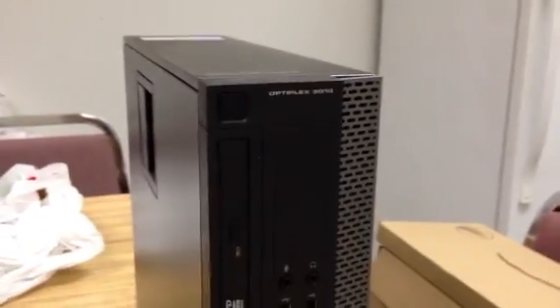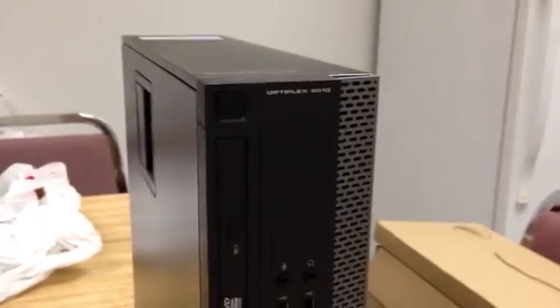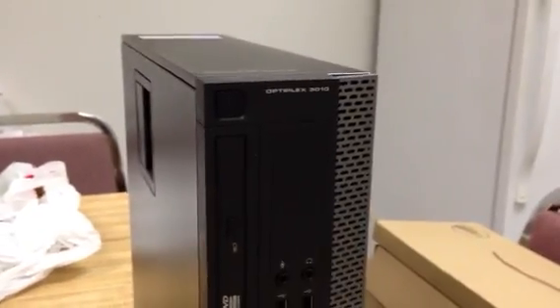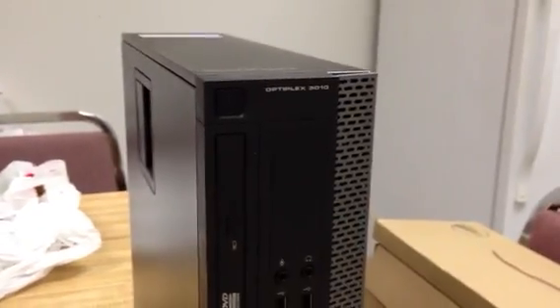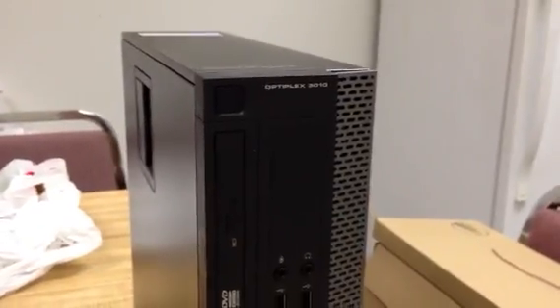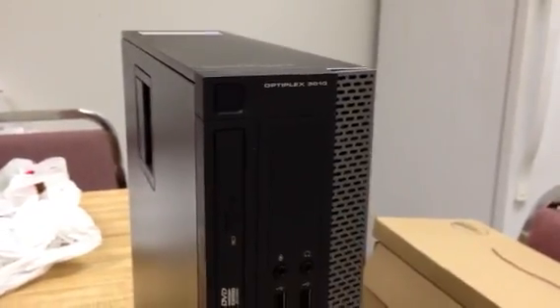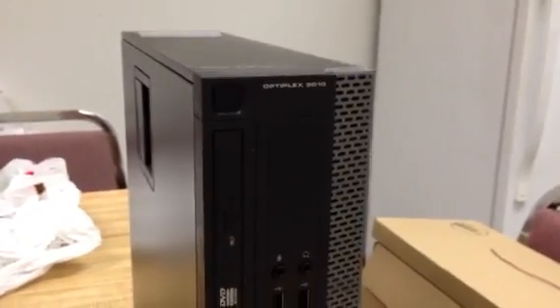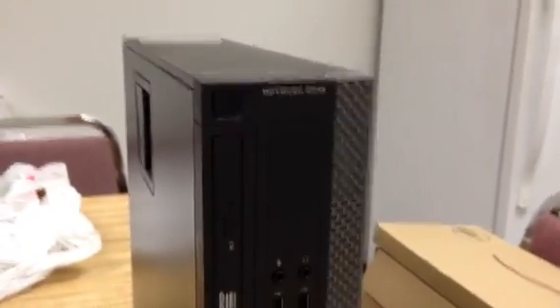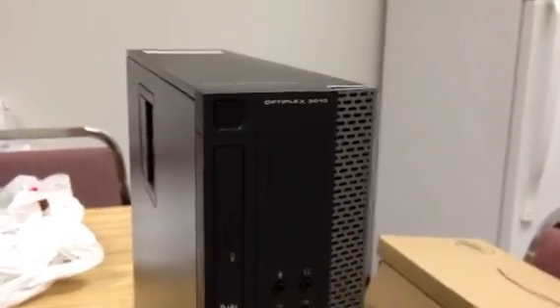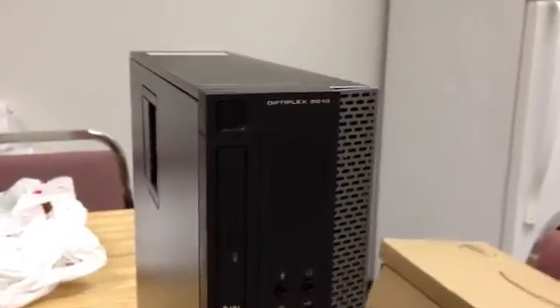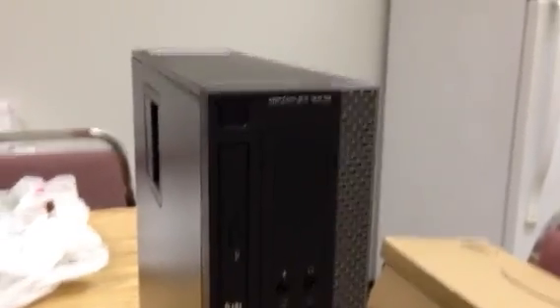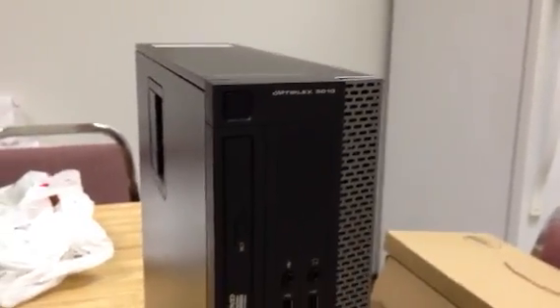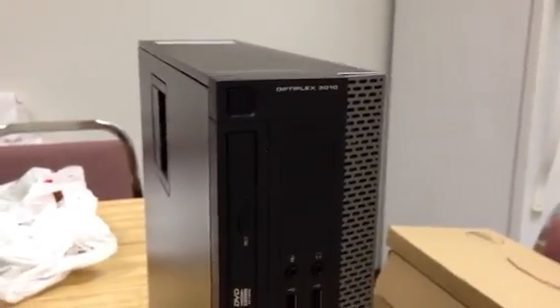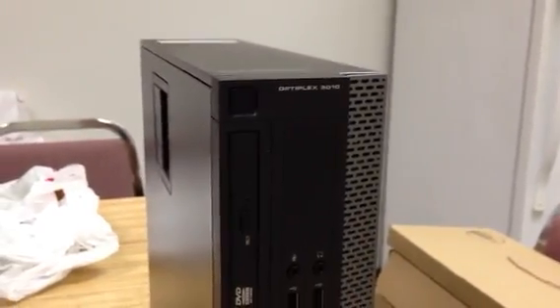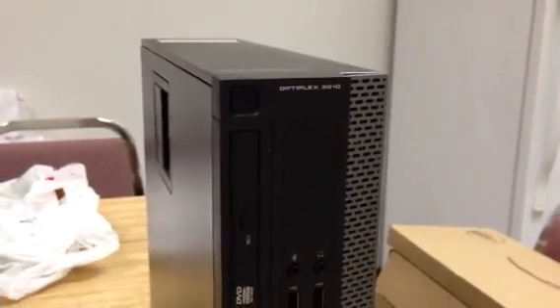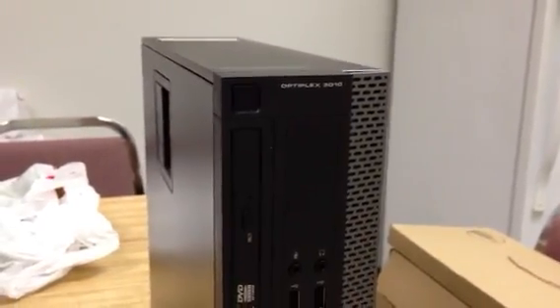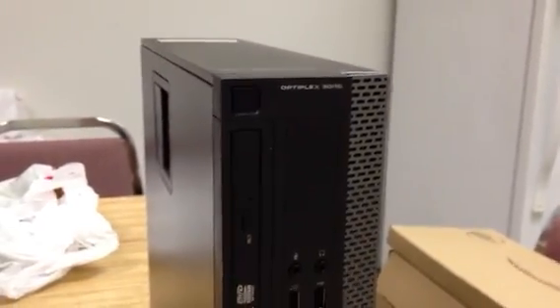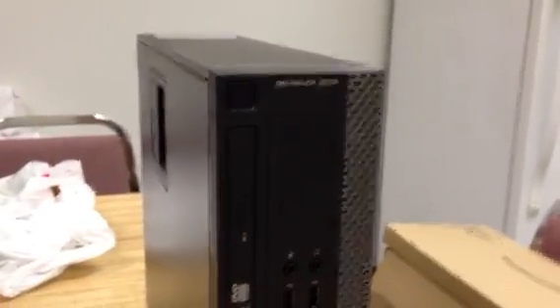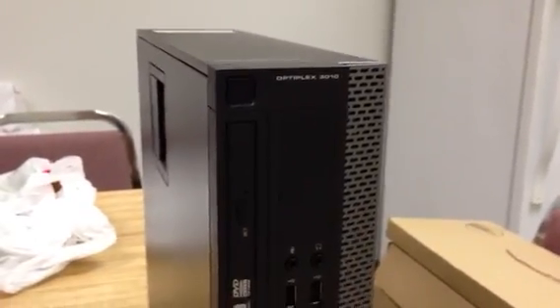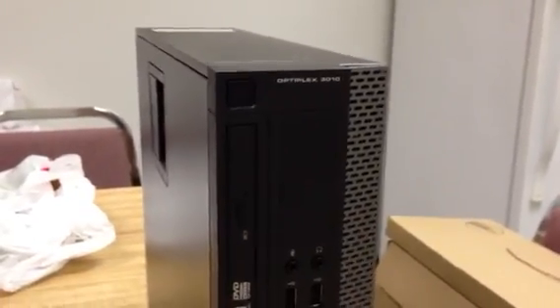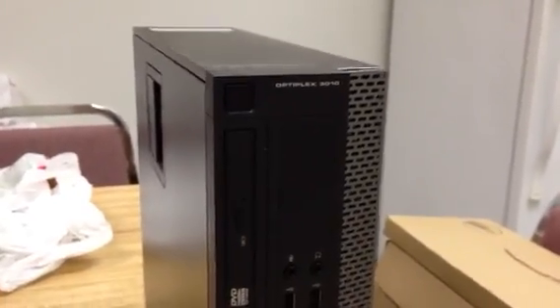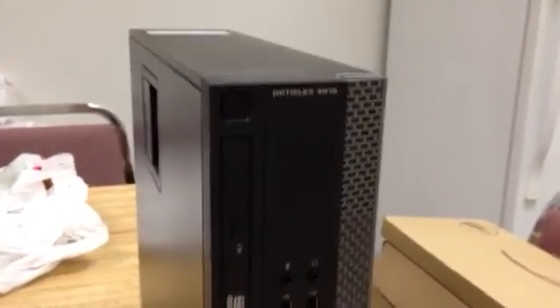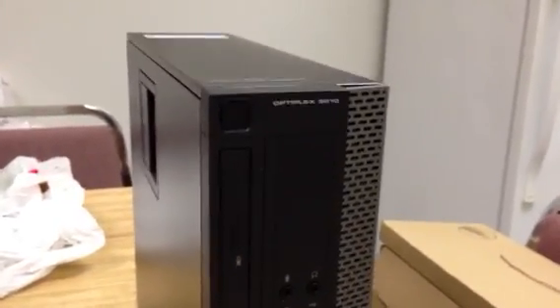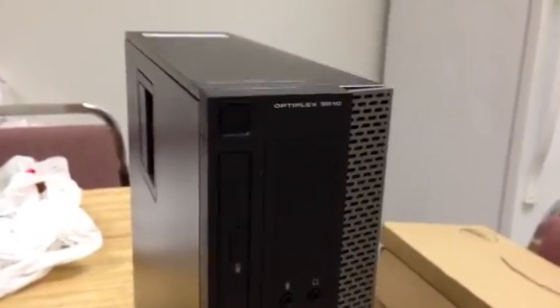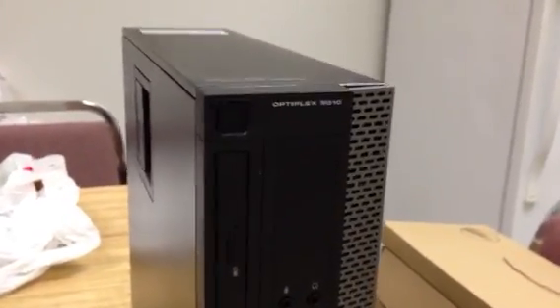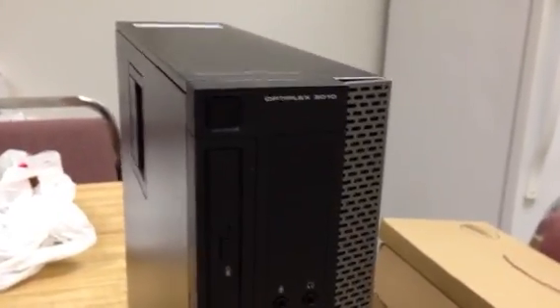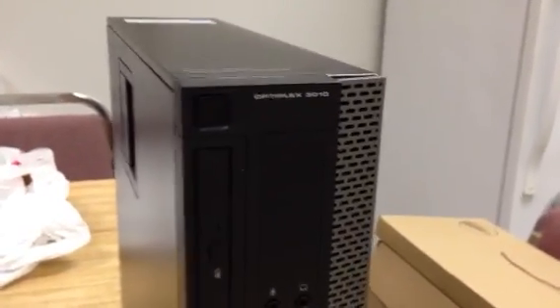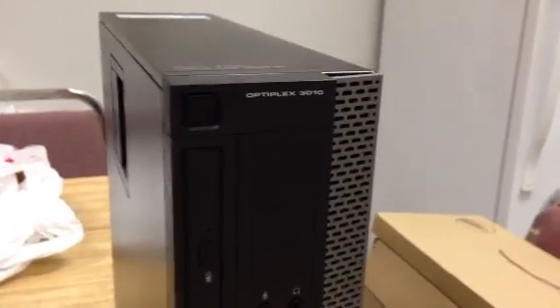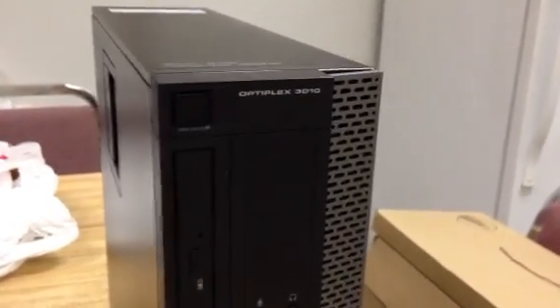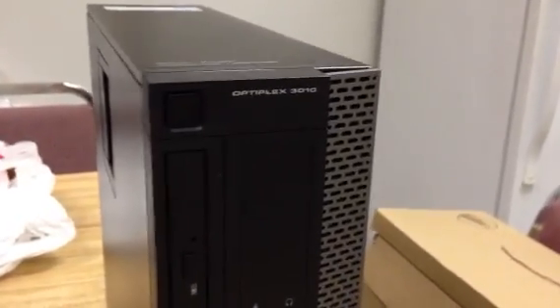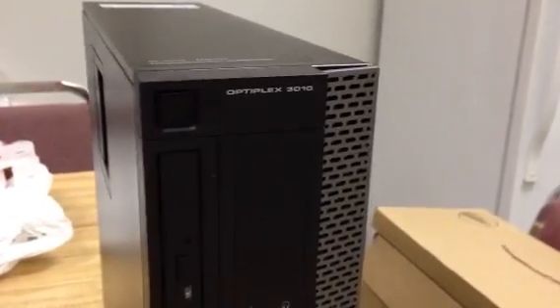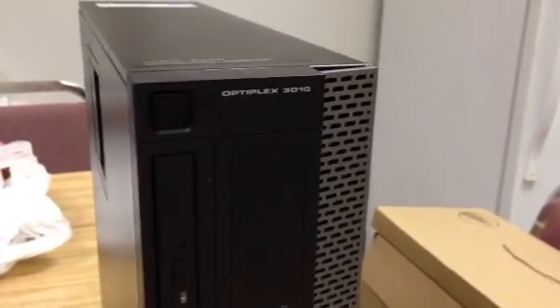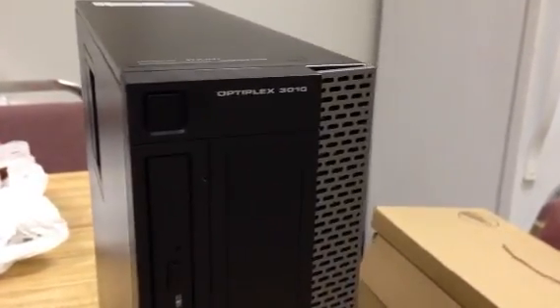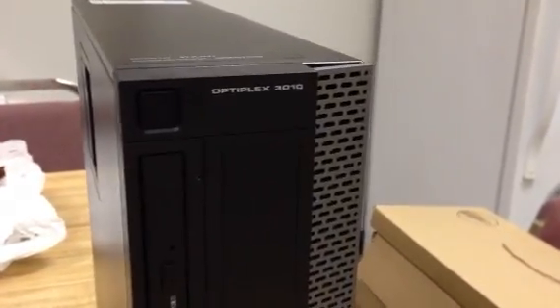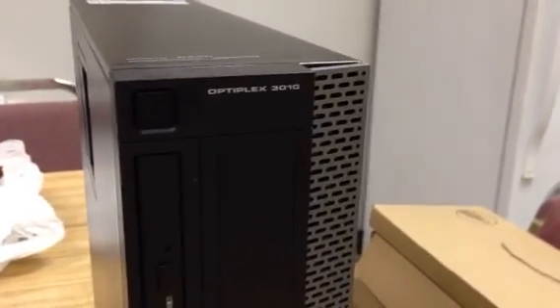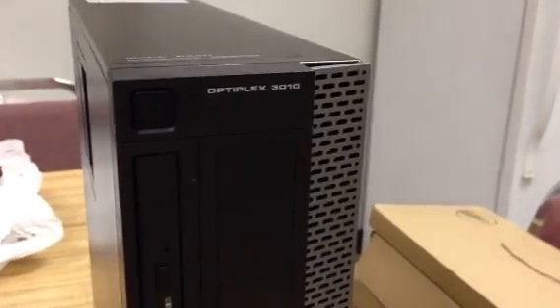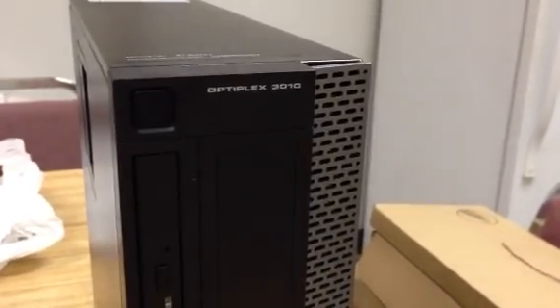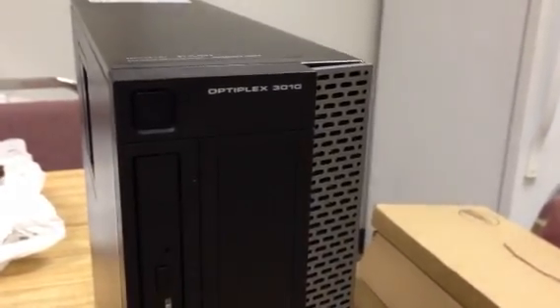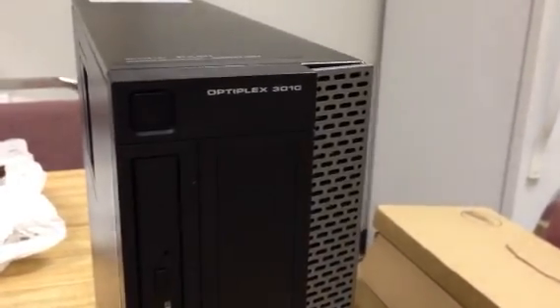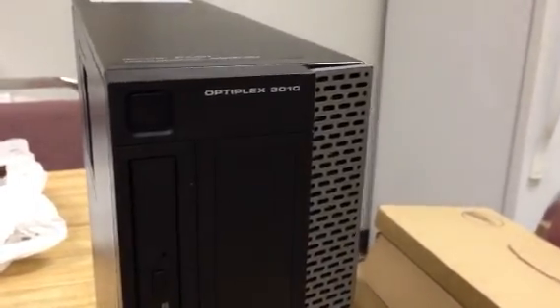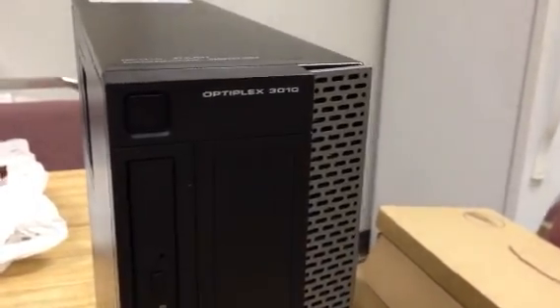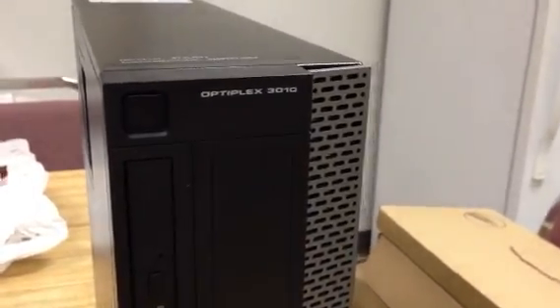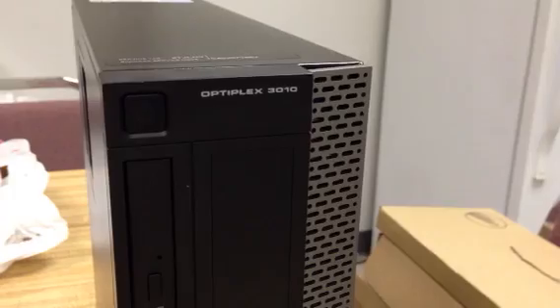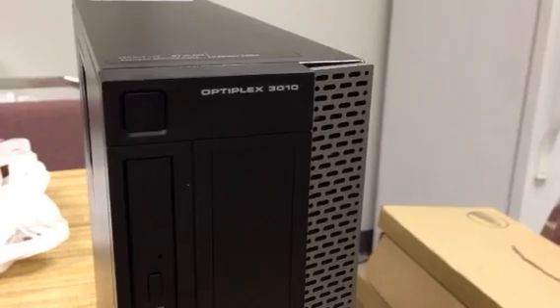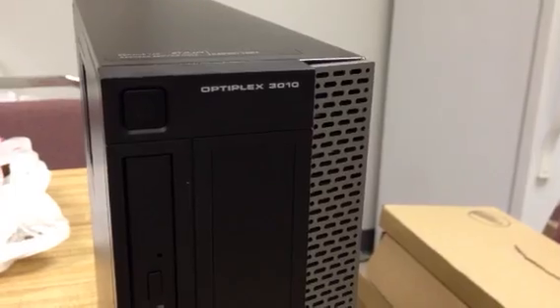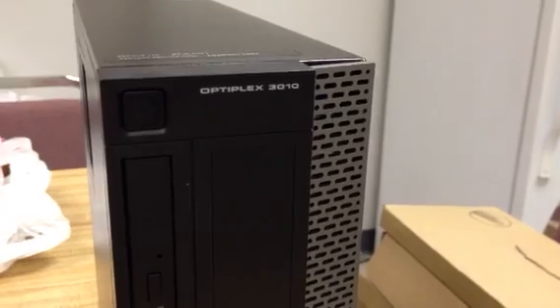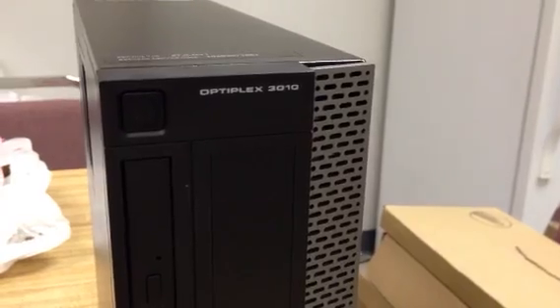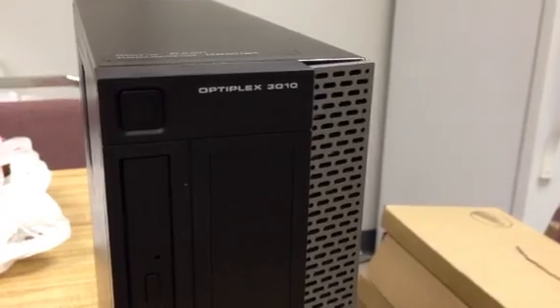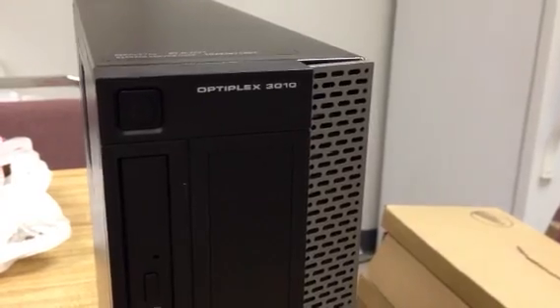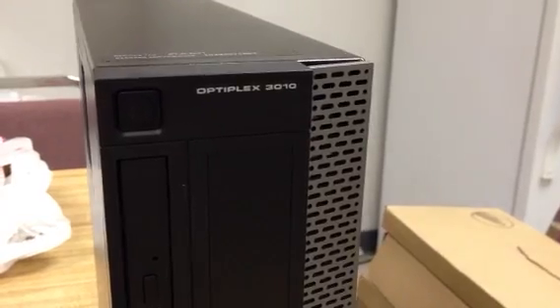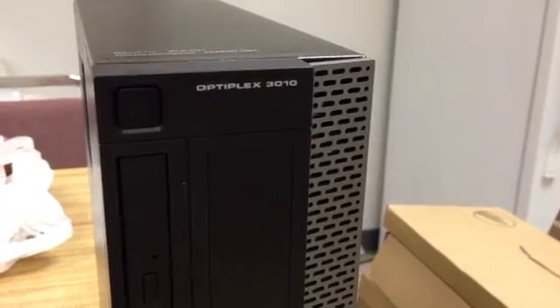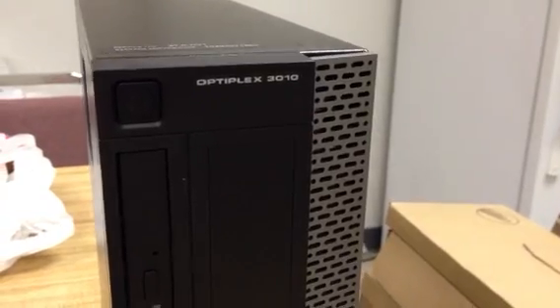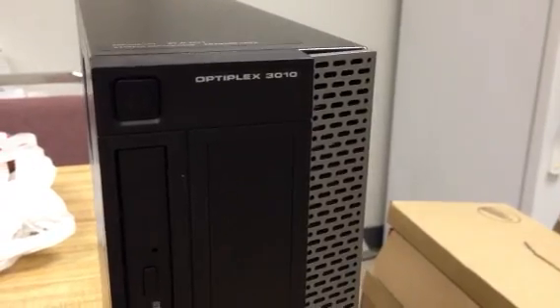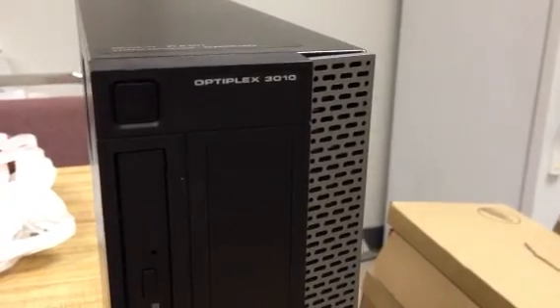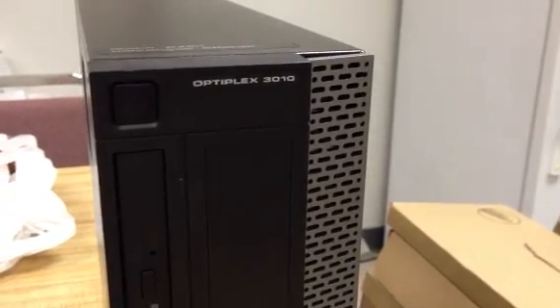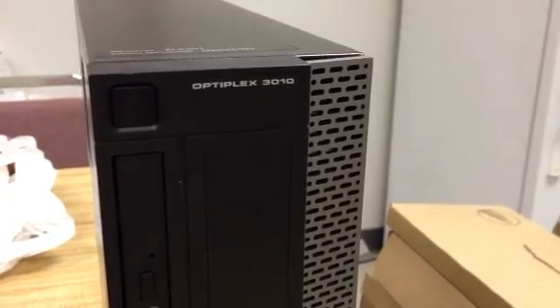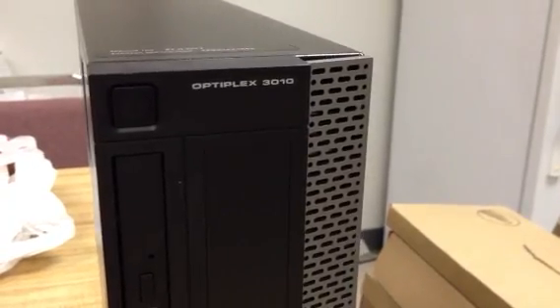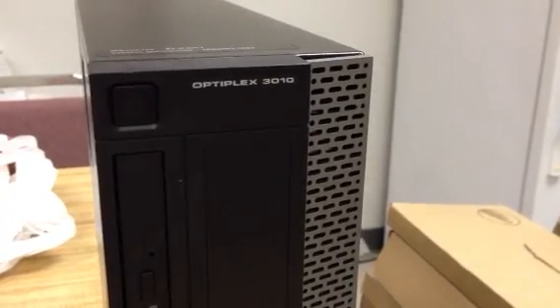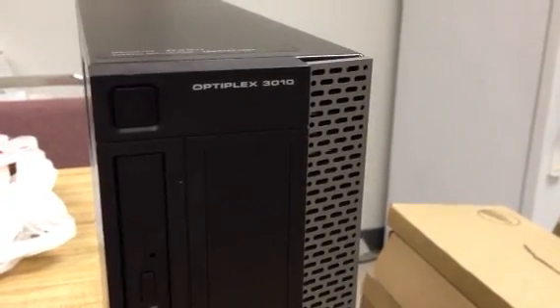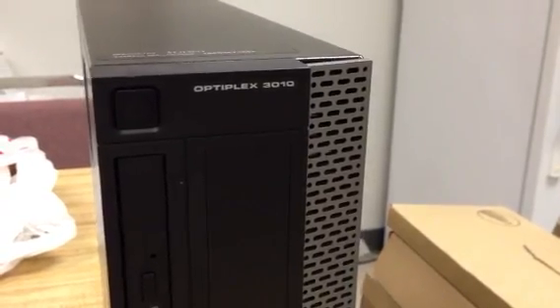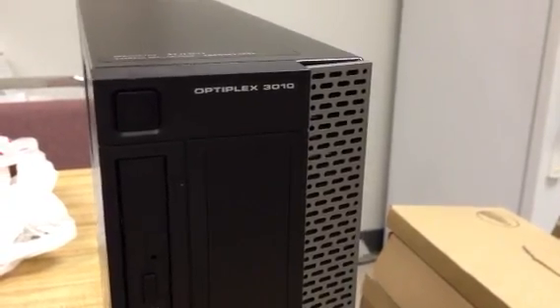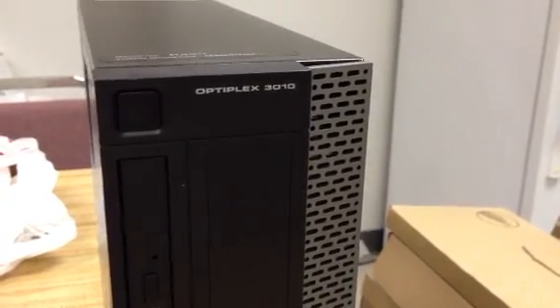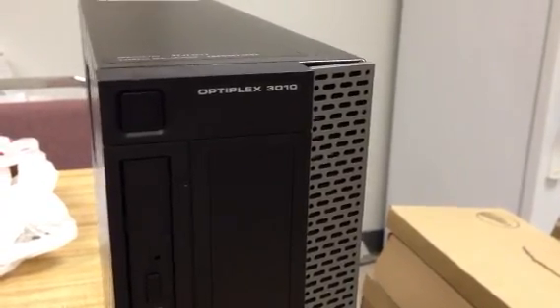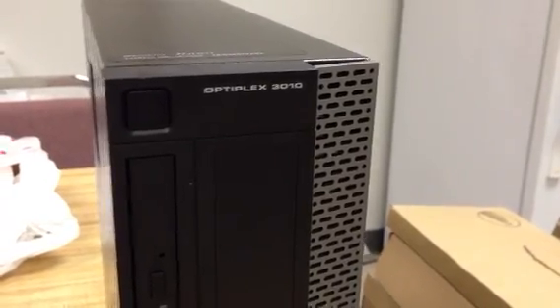Hey guys, it's Derek. I'm back with a quick video — this ought to be real short. This is adding RAM to the Optiplex 3010.